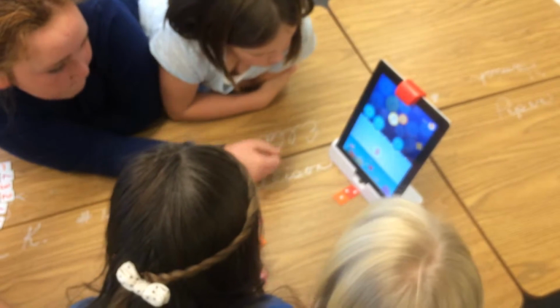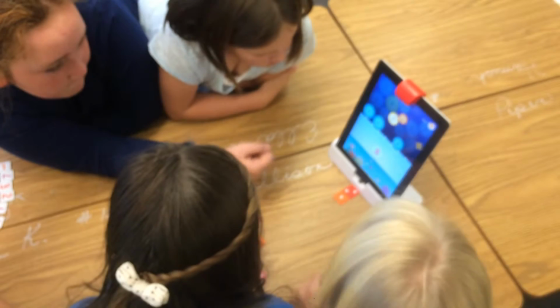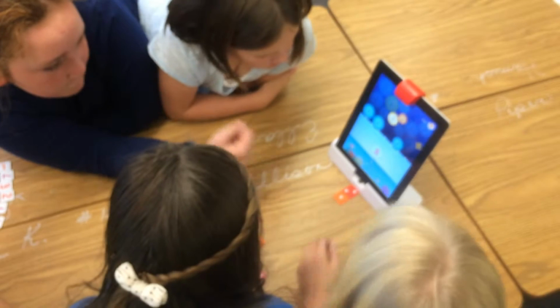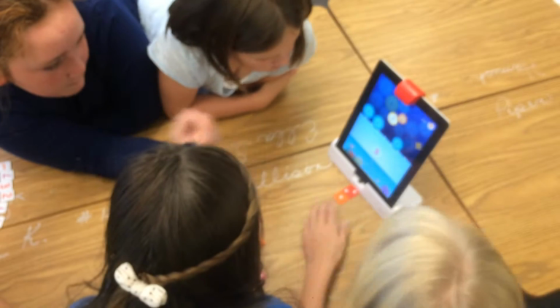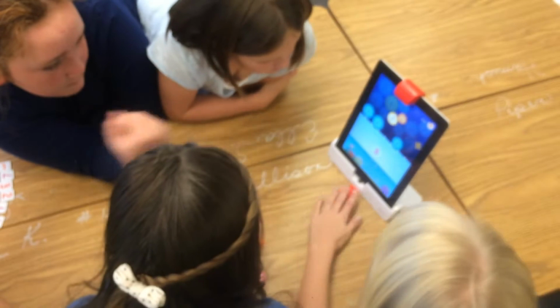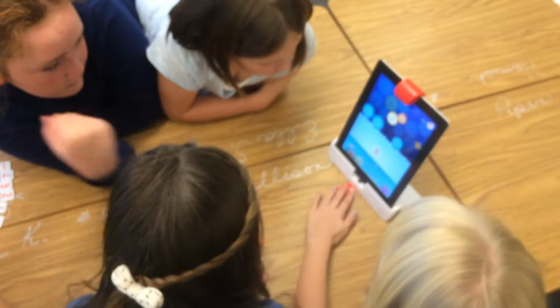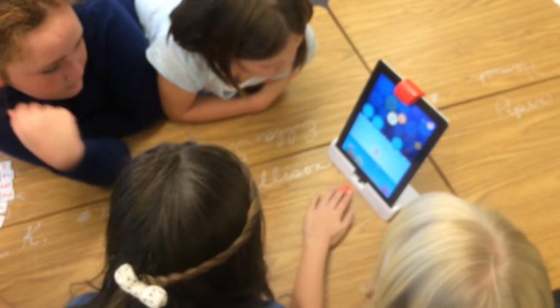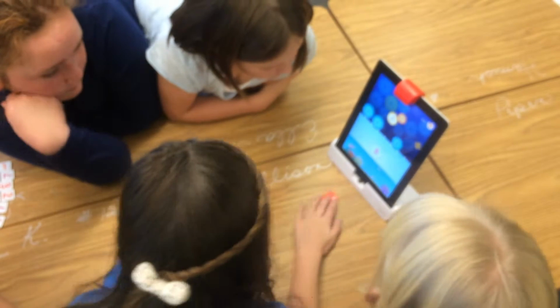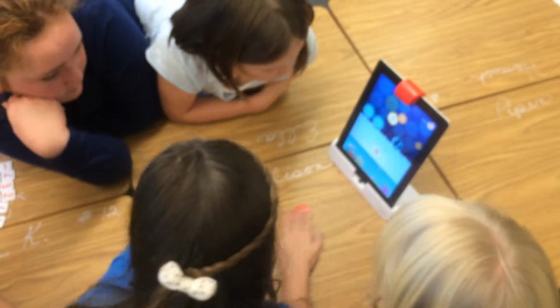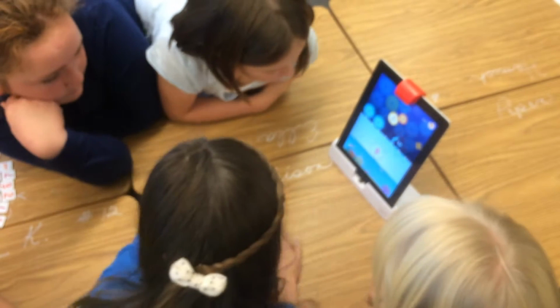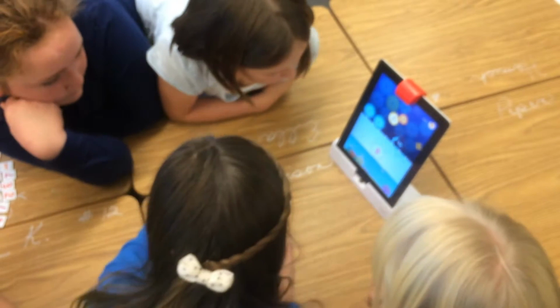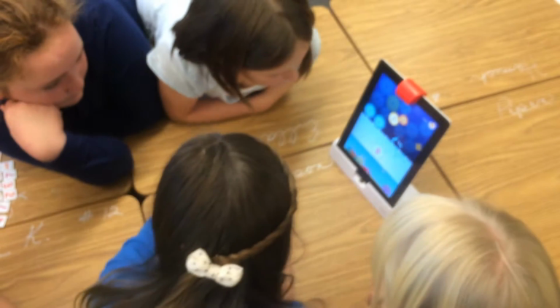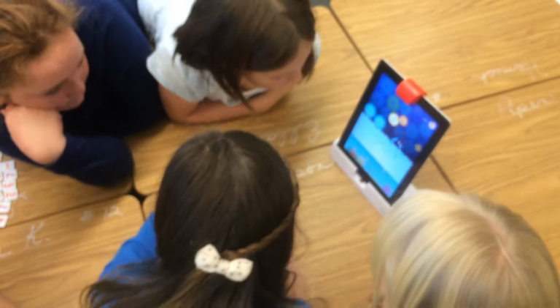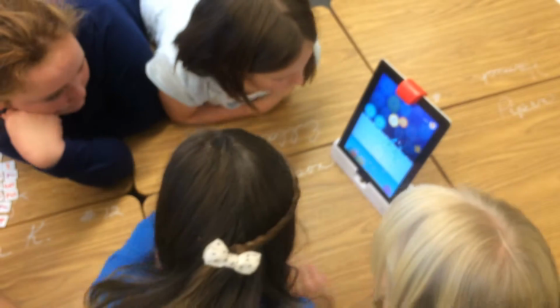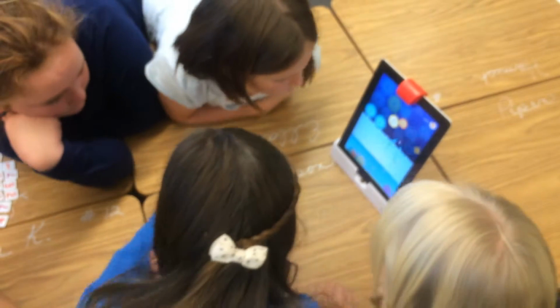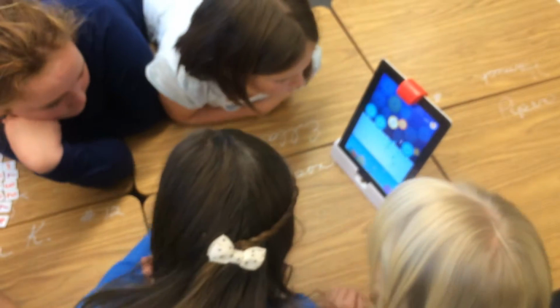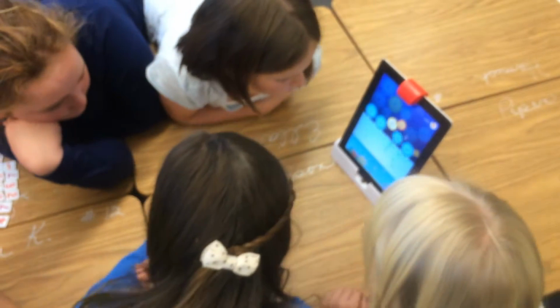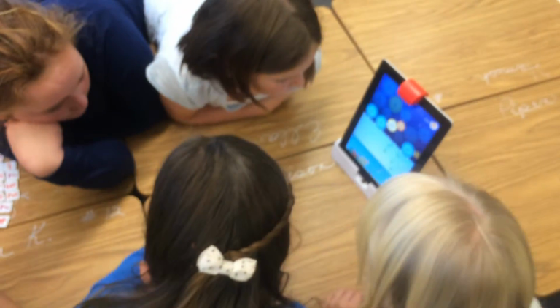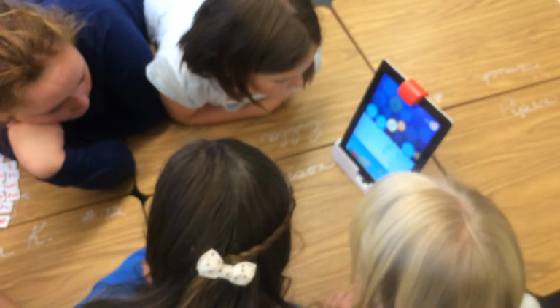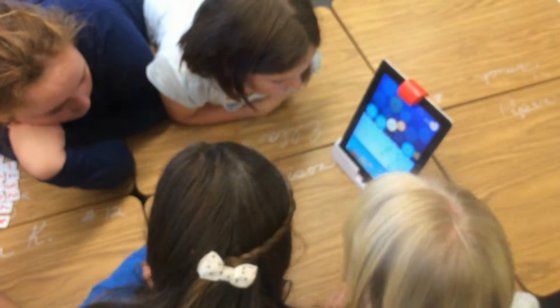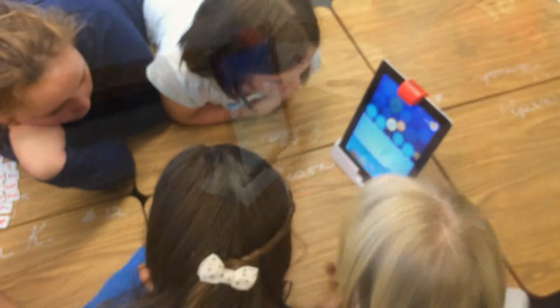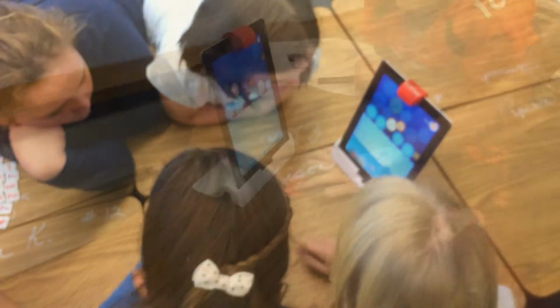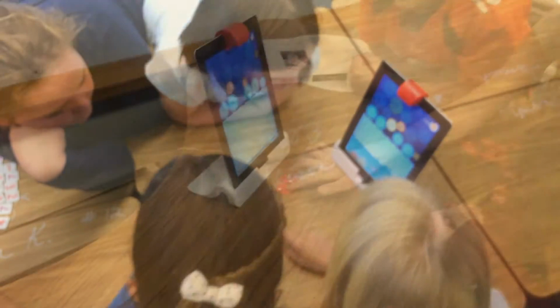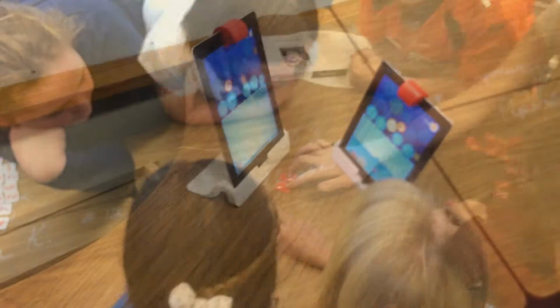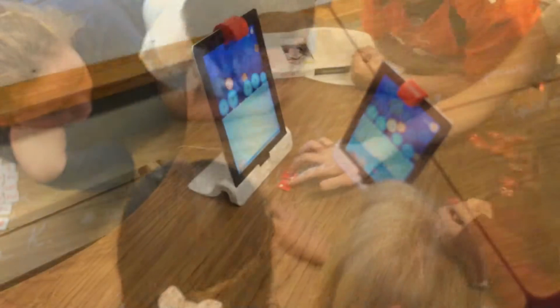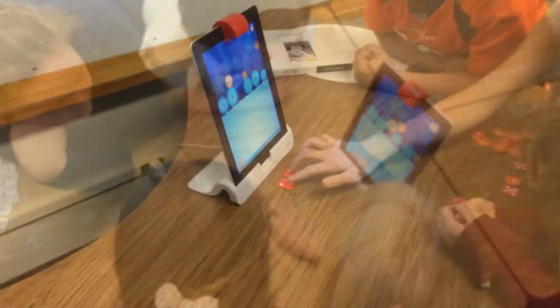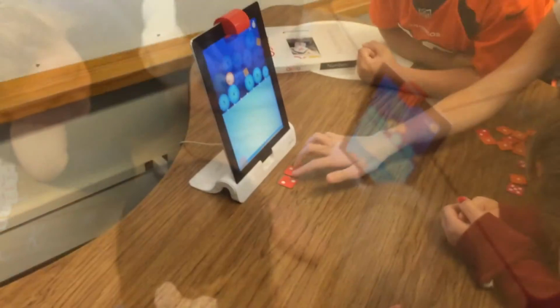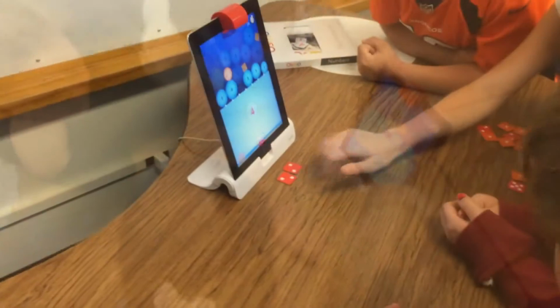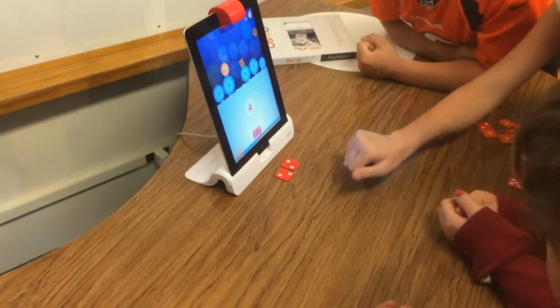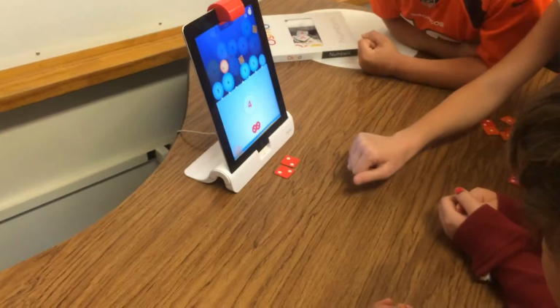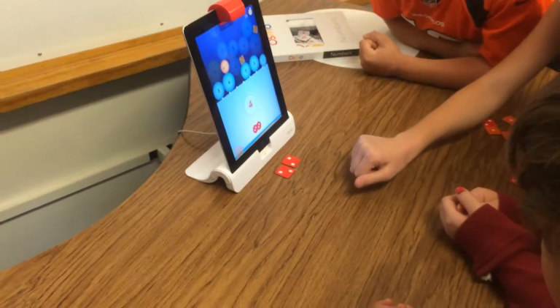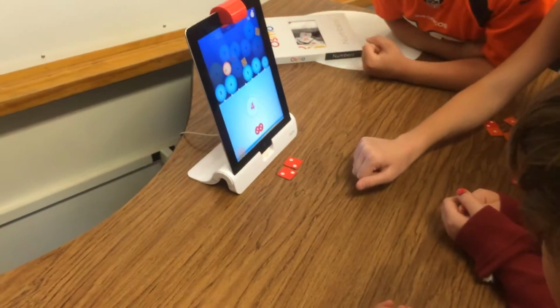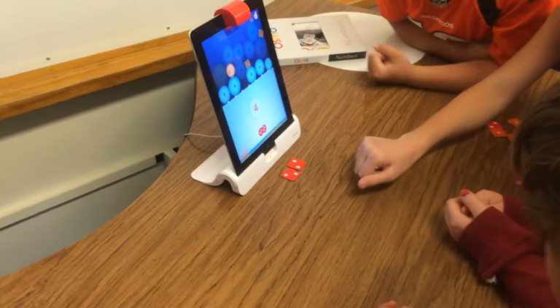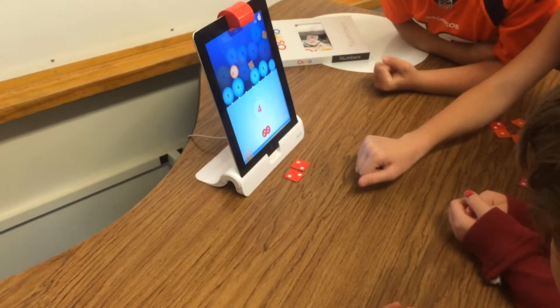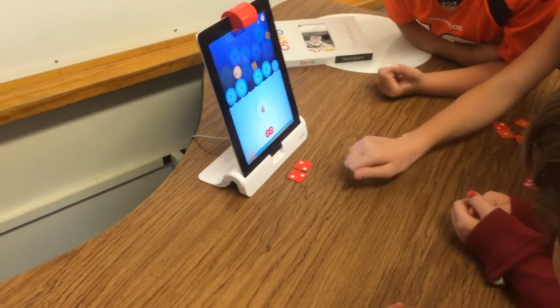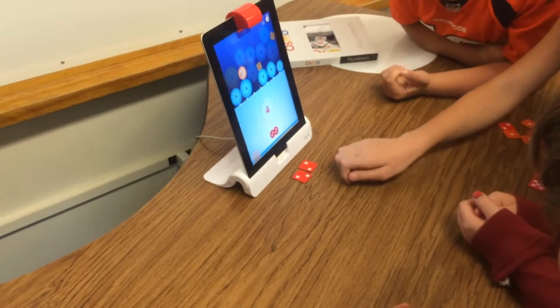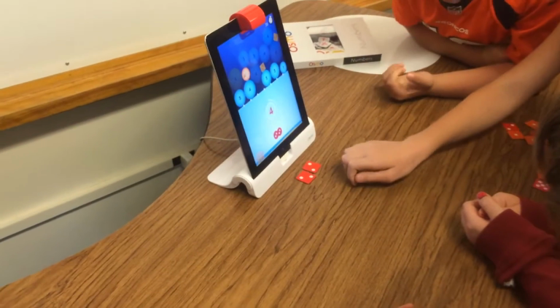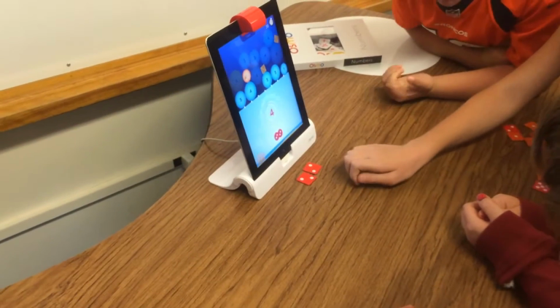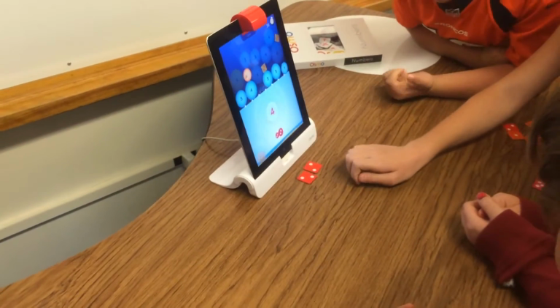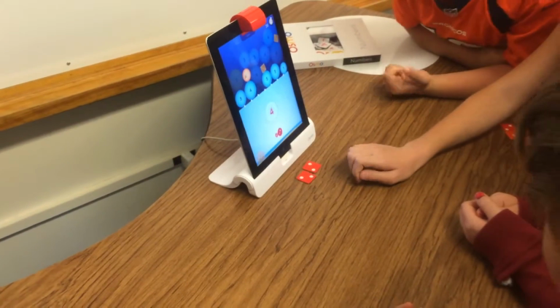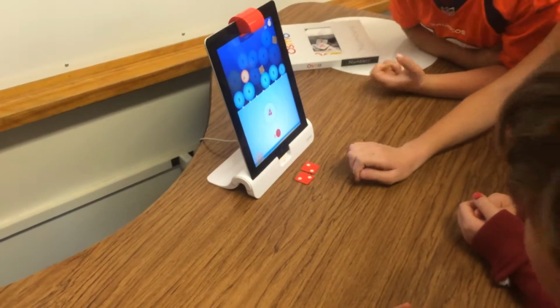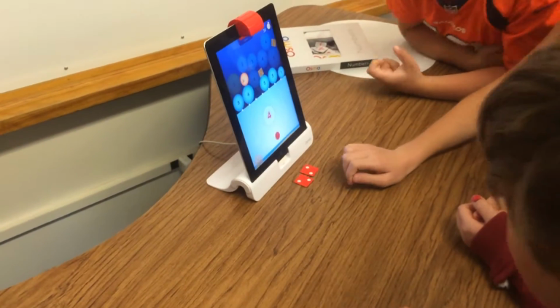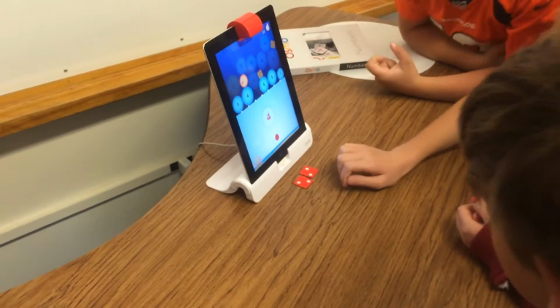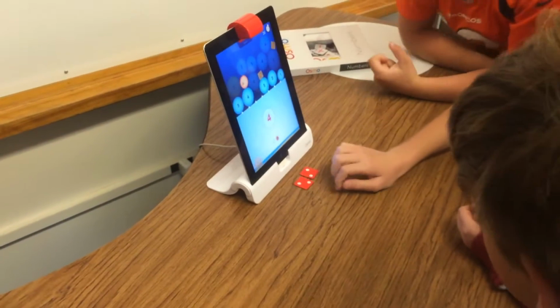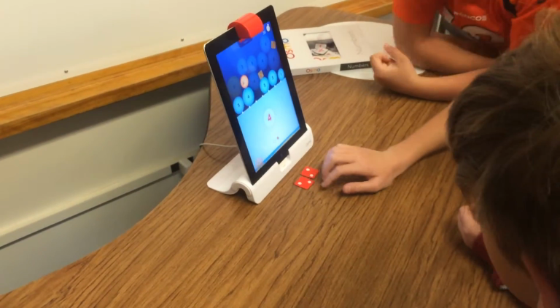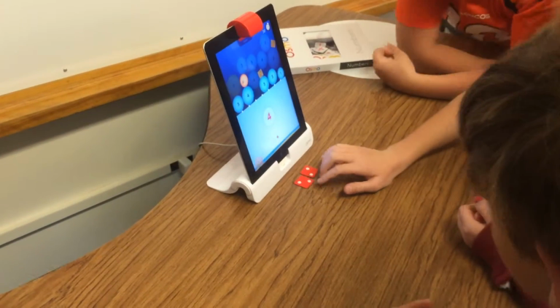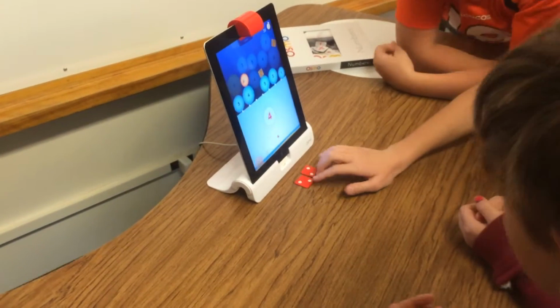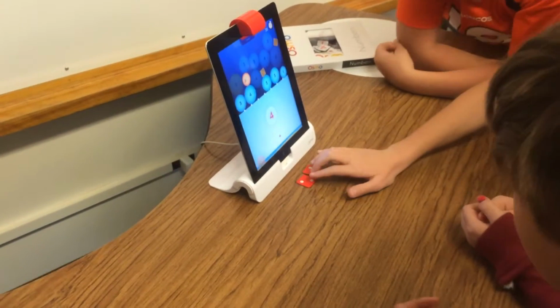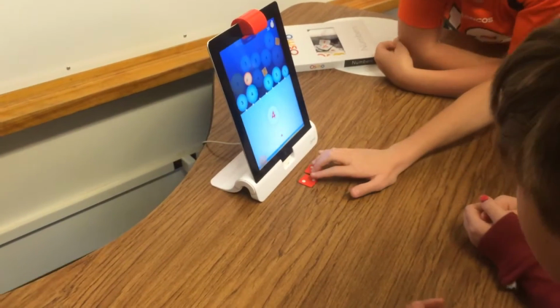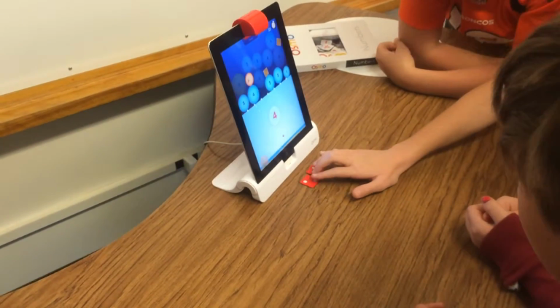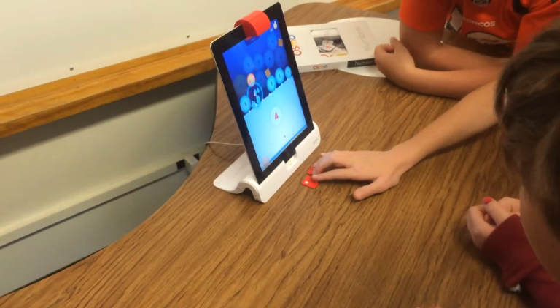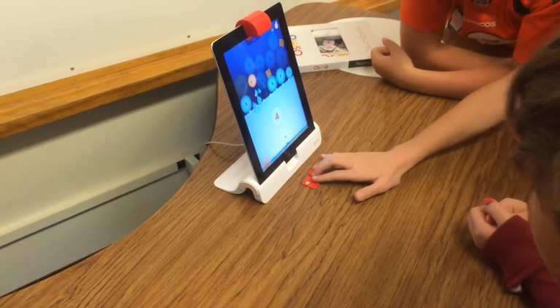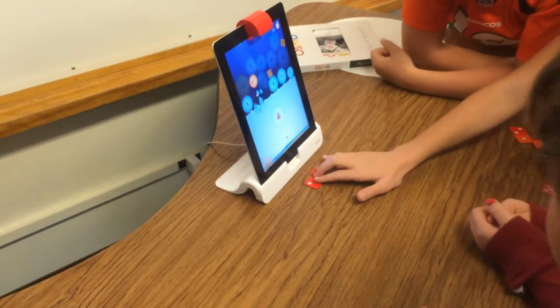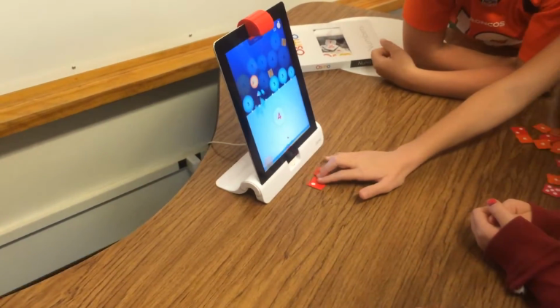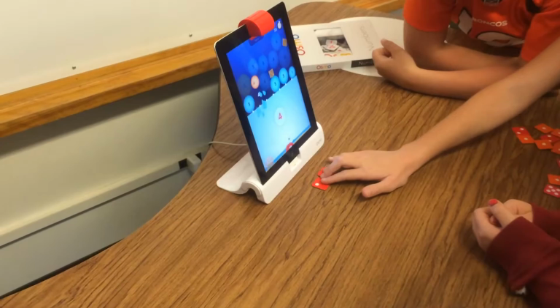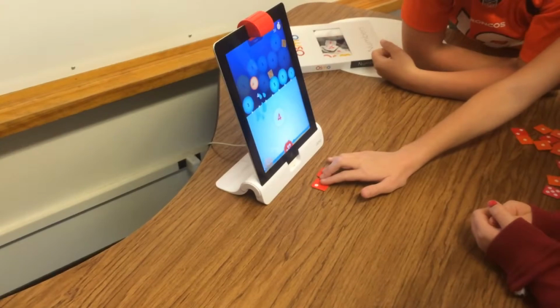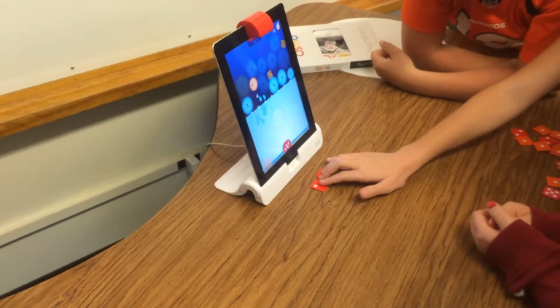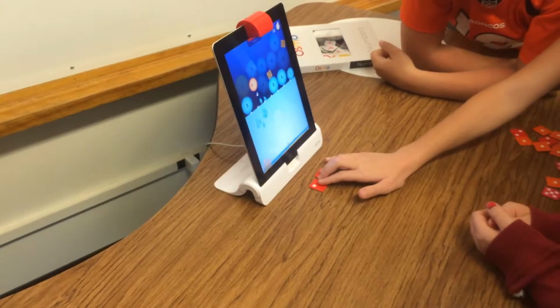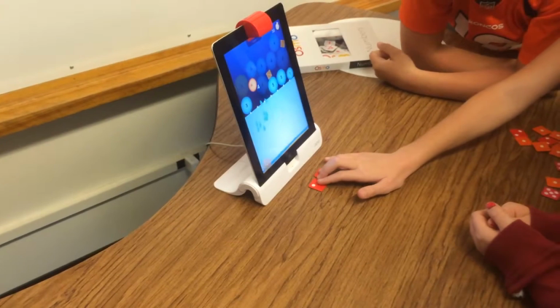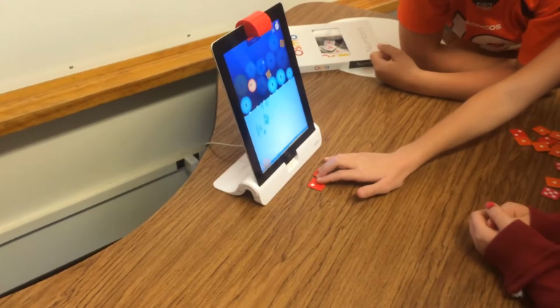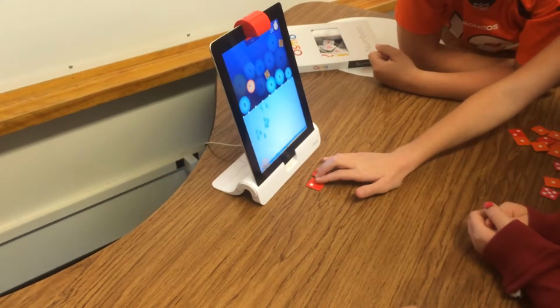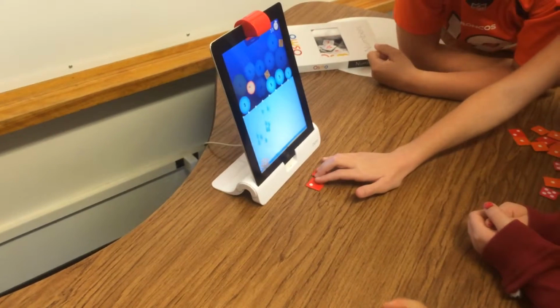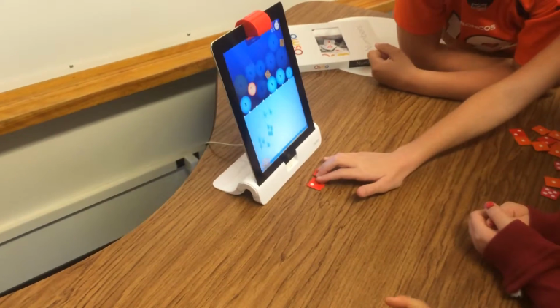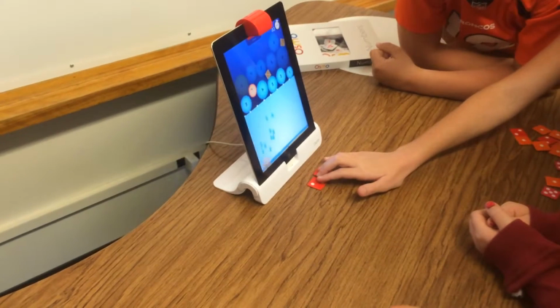When kids get the idea that there are multiple good ways to solve a problem, math becomes fun and creative.